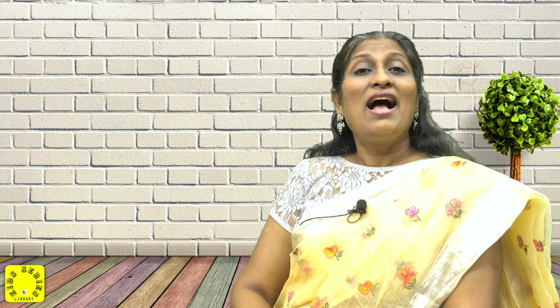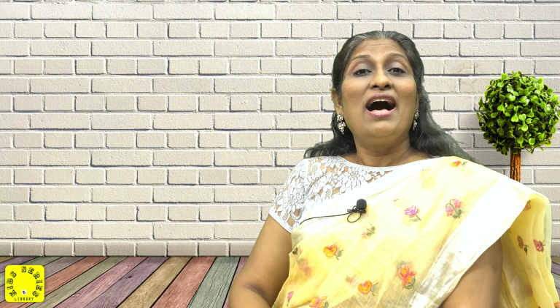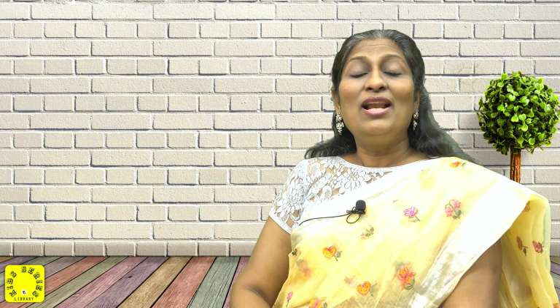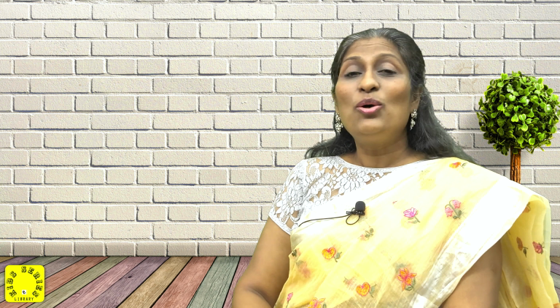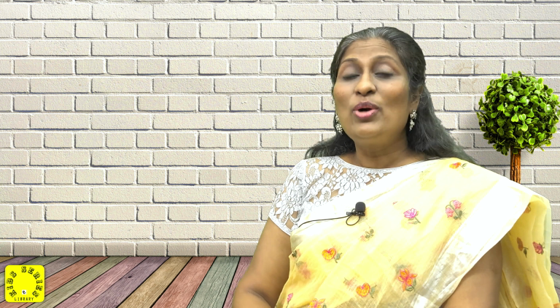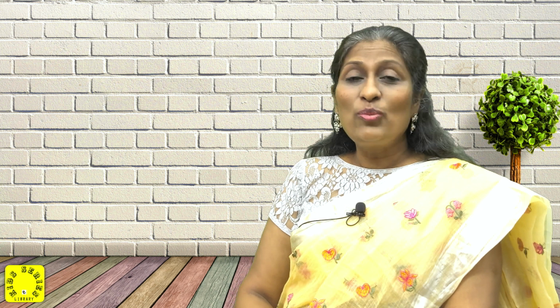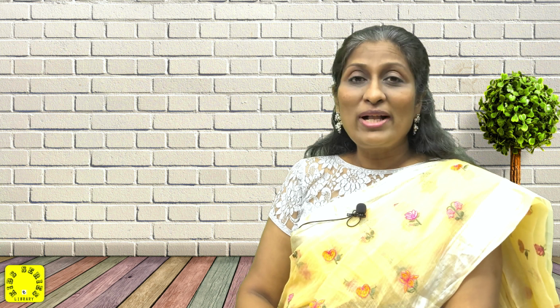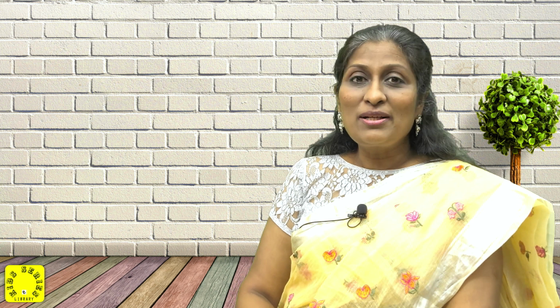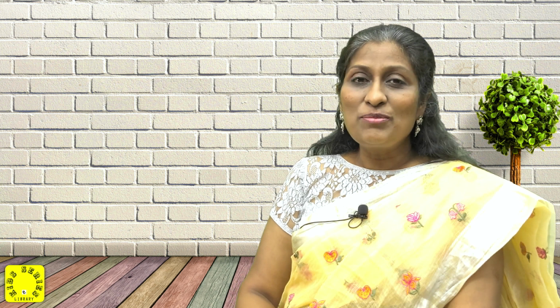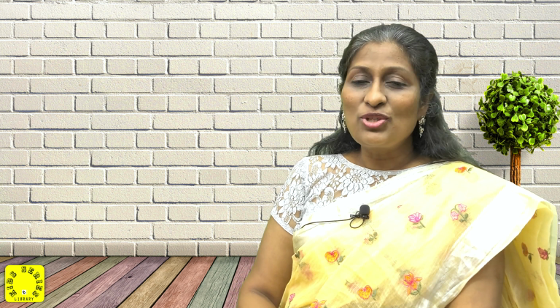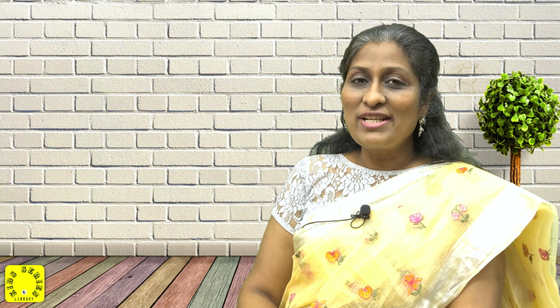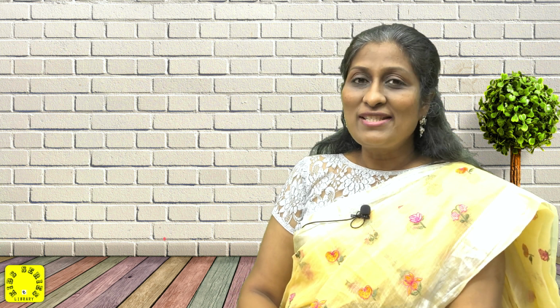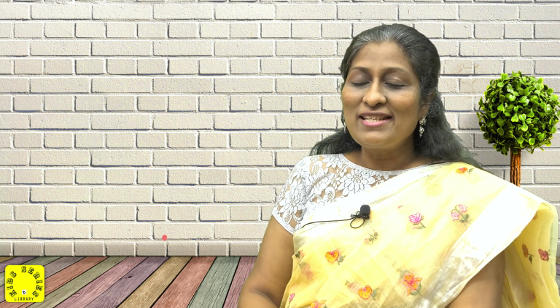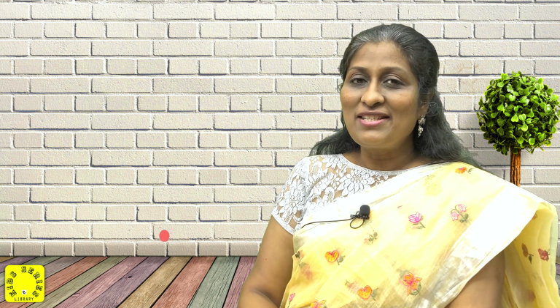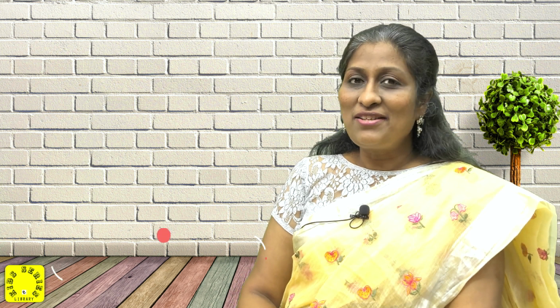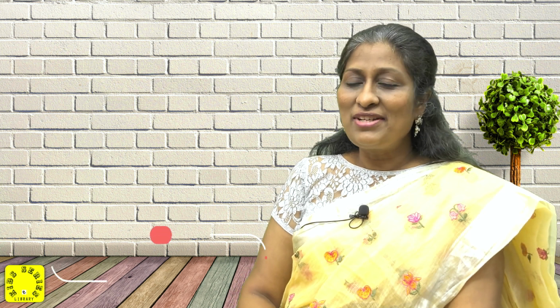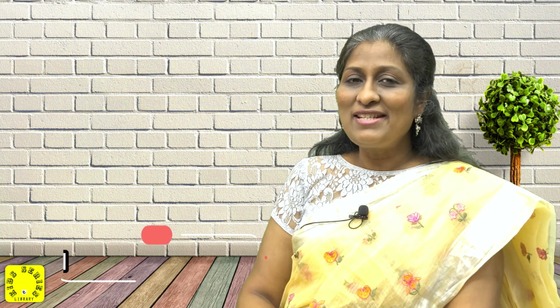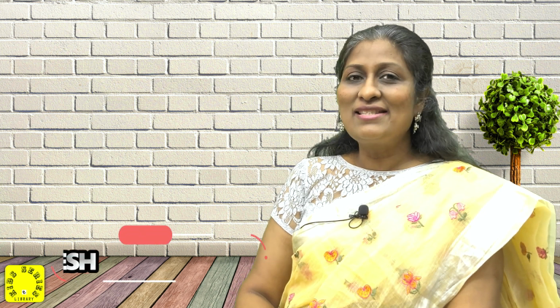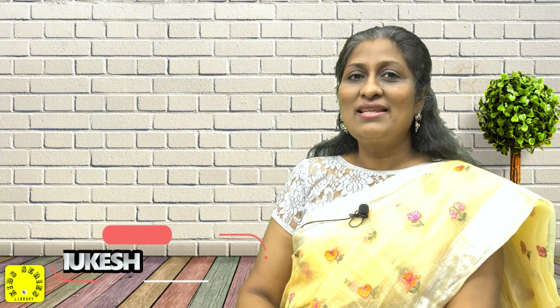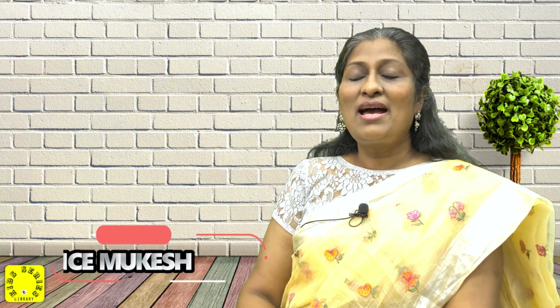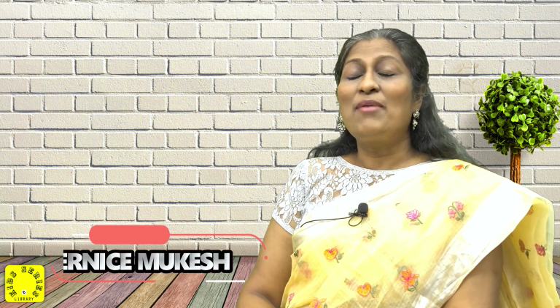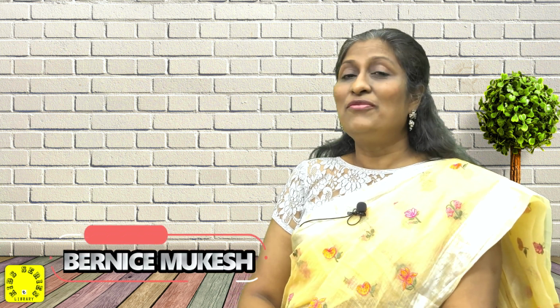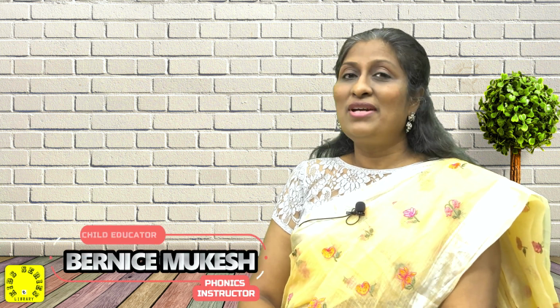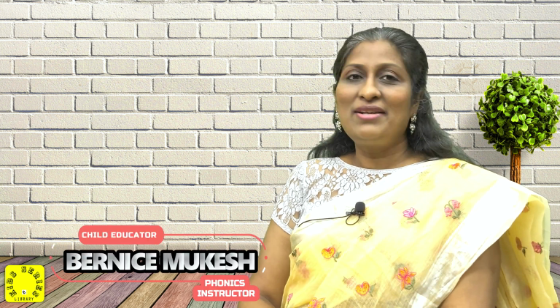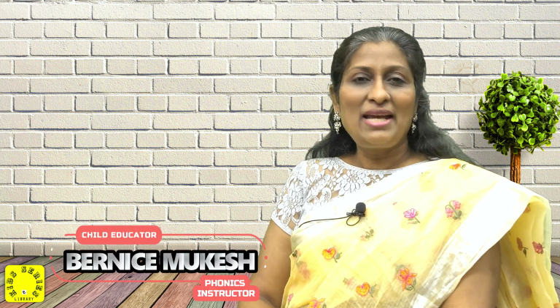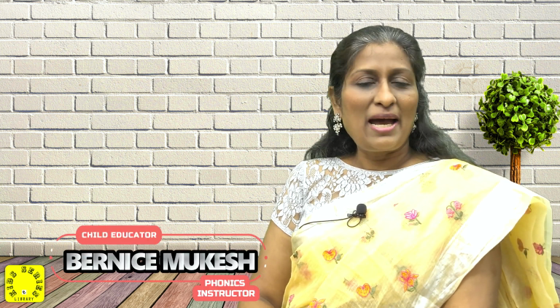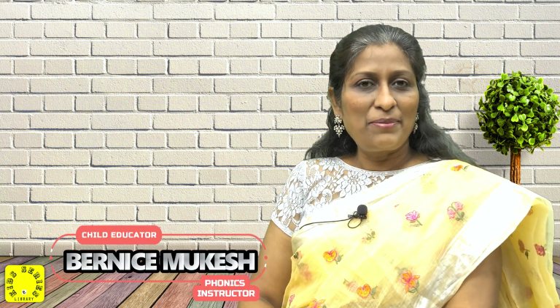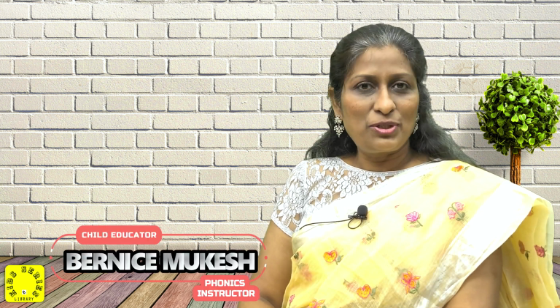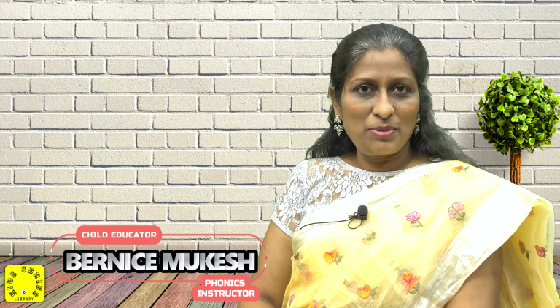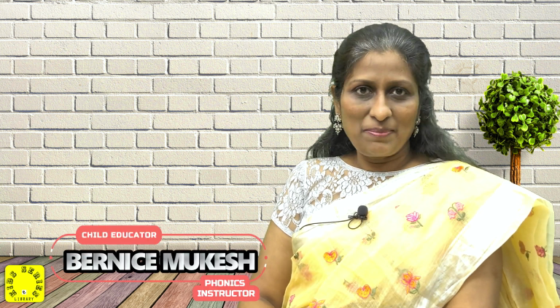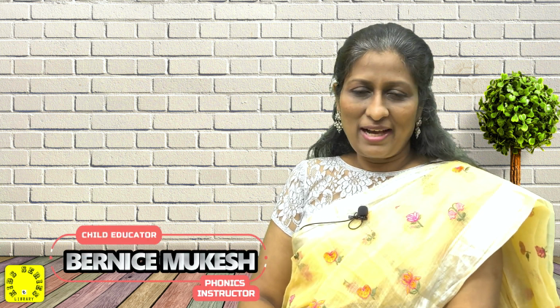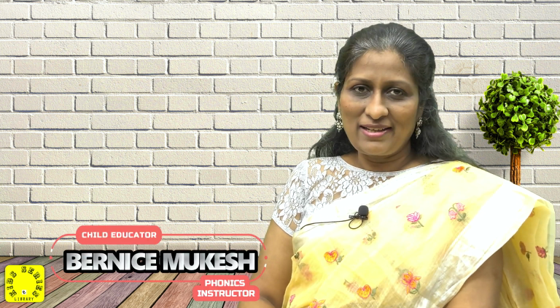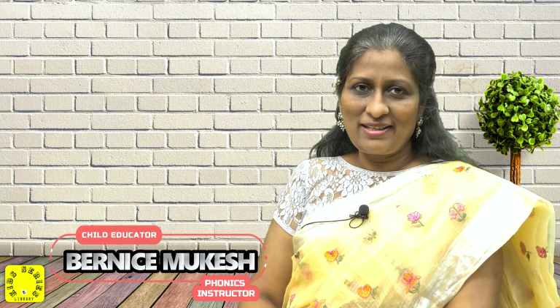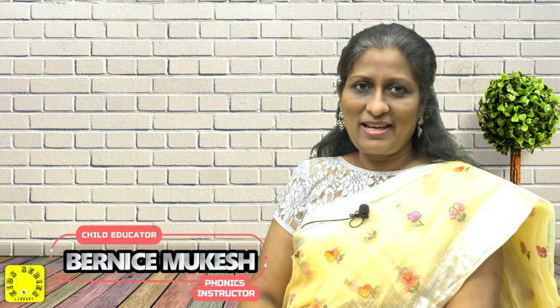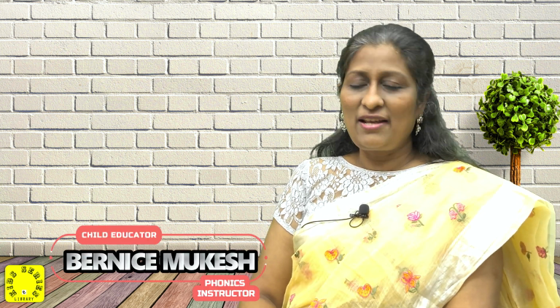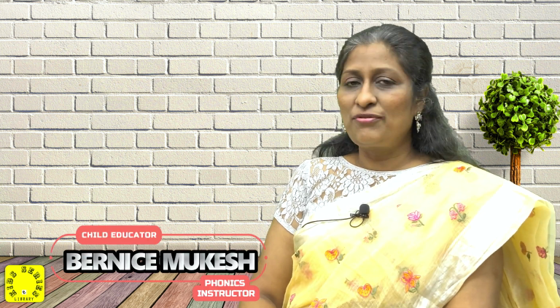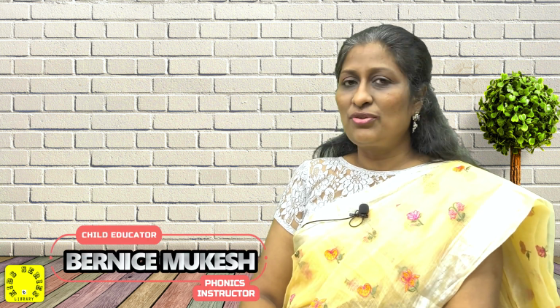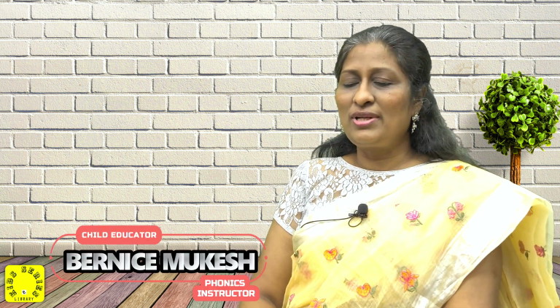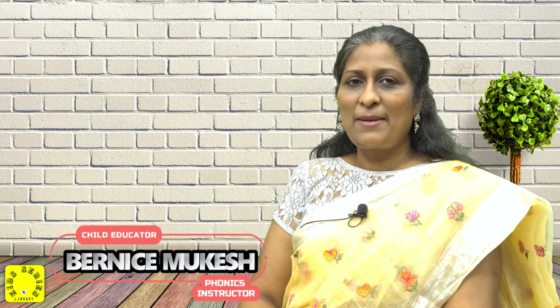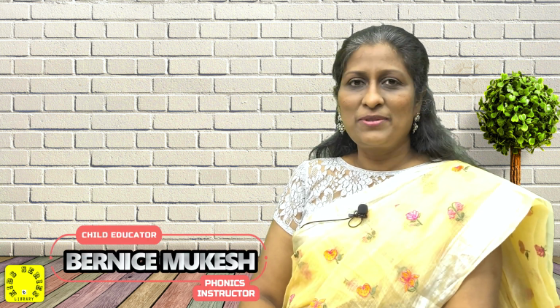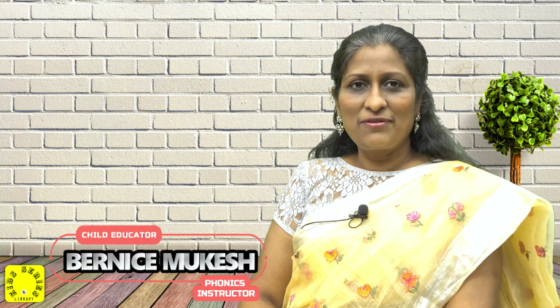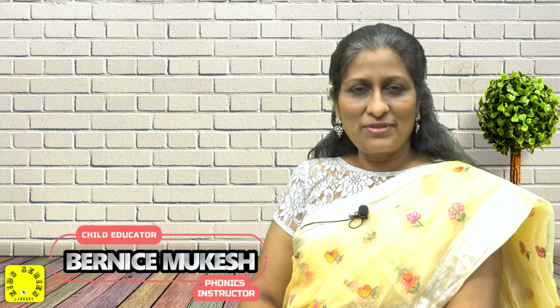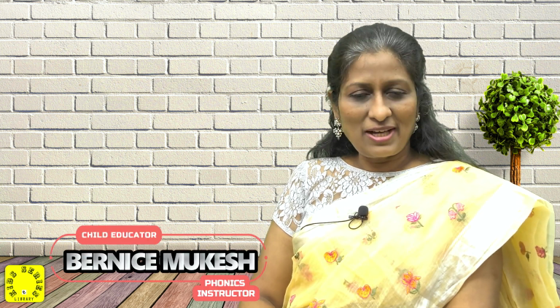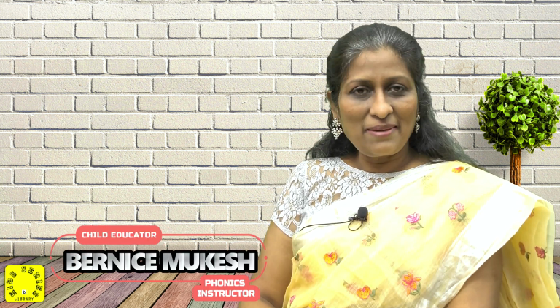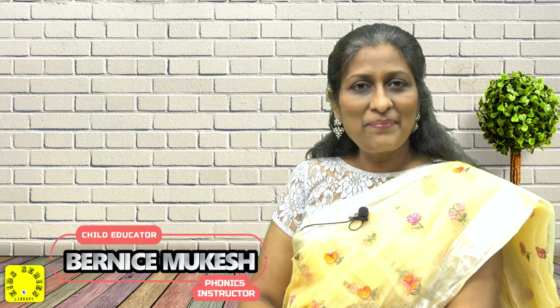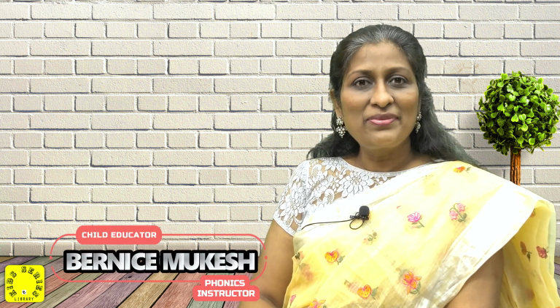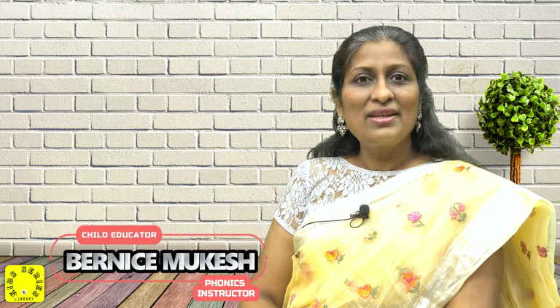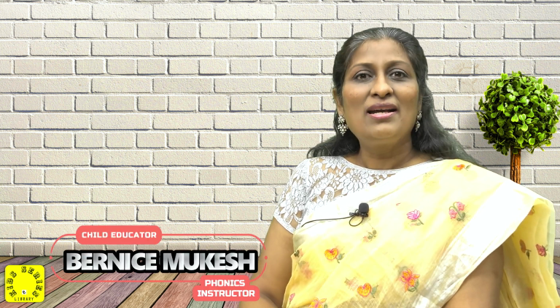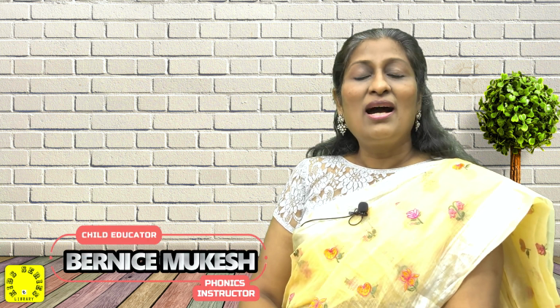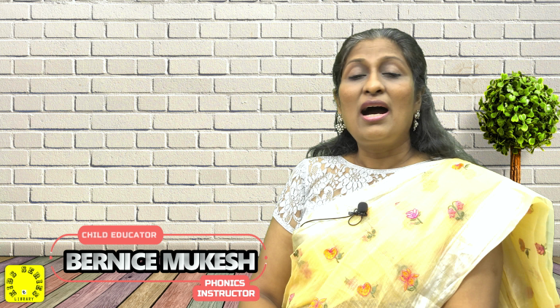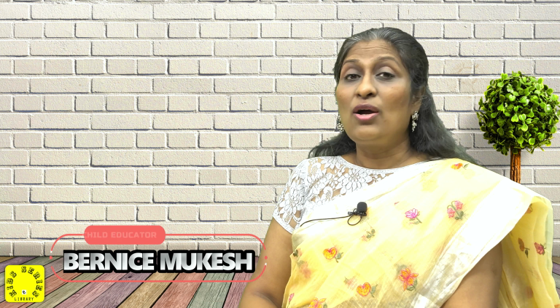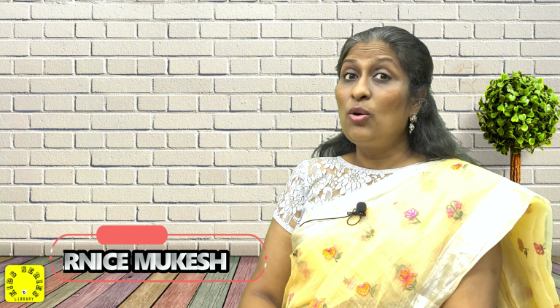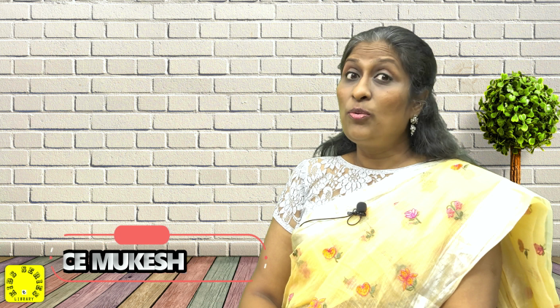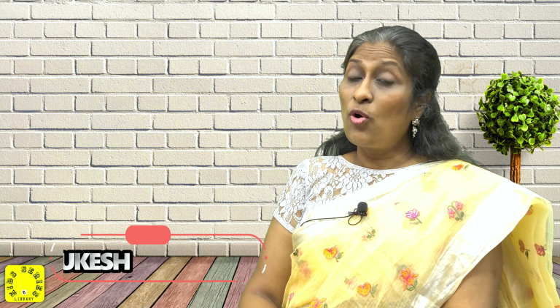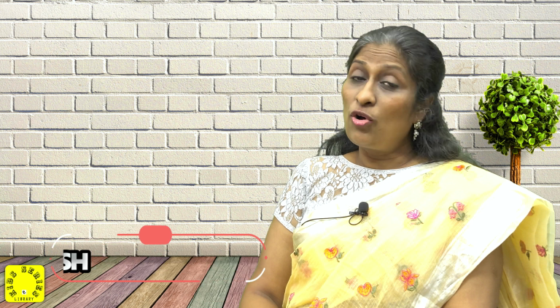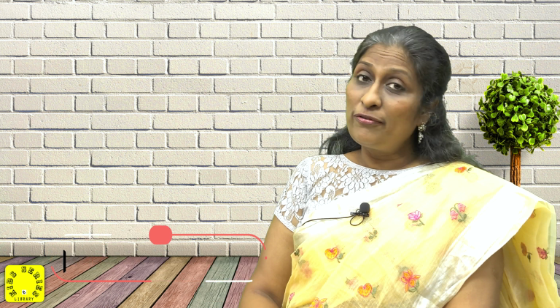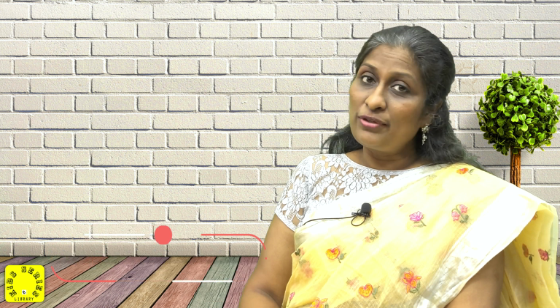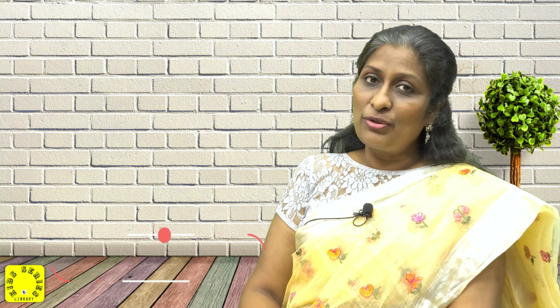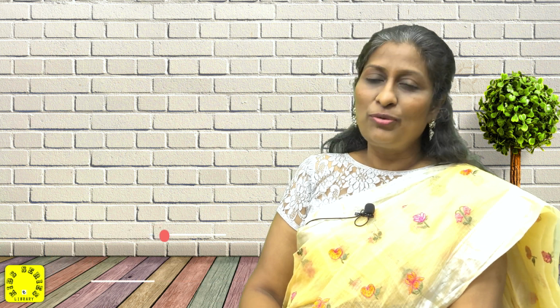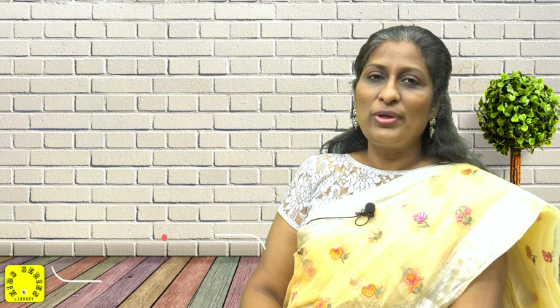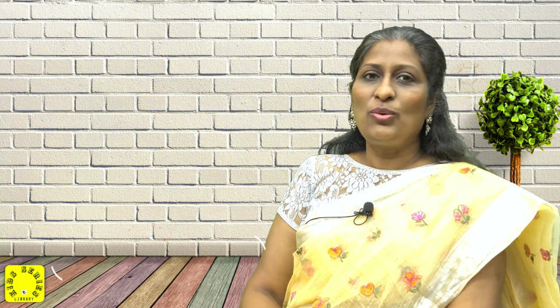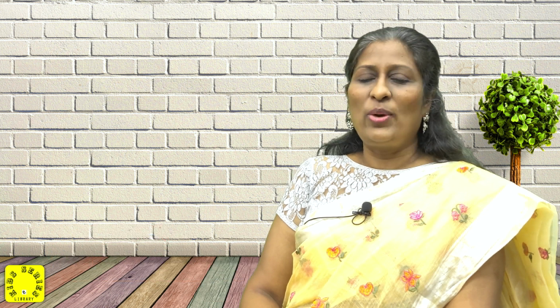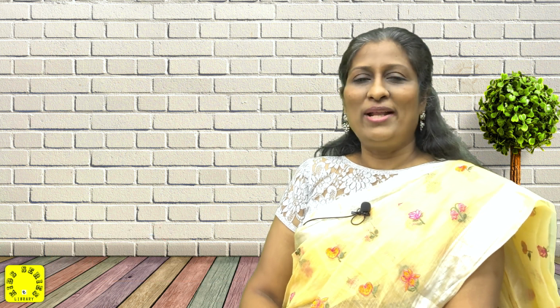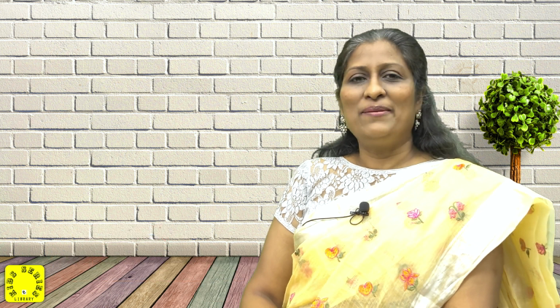Hello and welcome to Kids E-Series. I'm very happy to be back again after a lapse of time. I hope all of you are doing well.